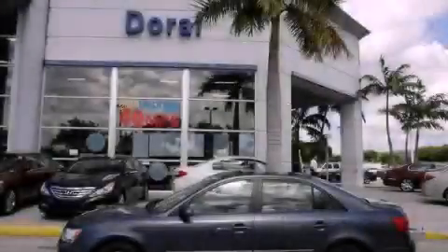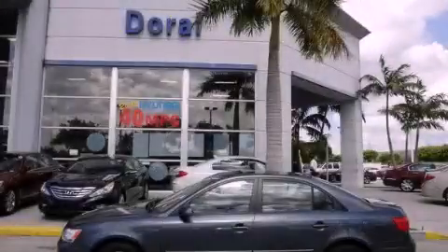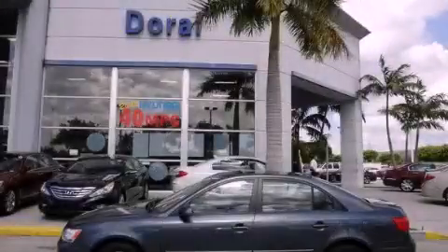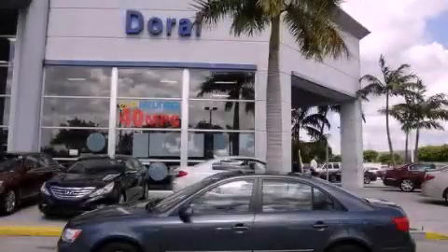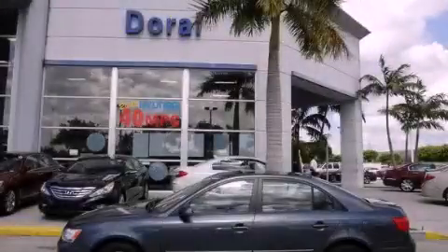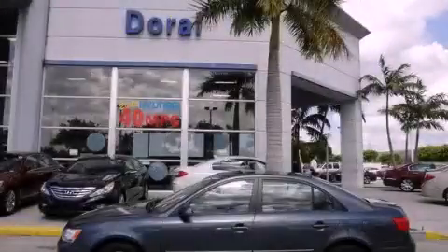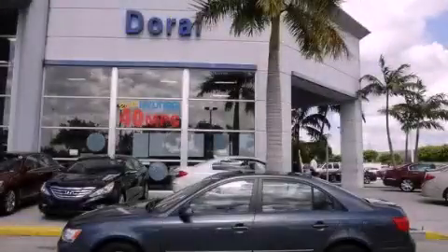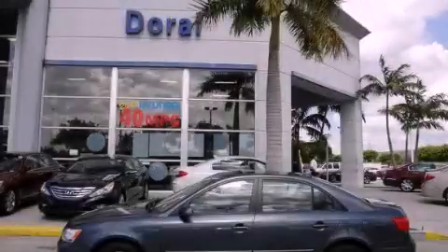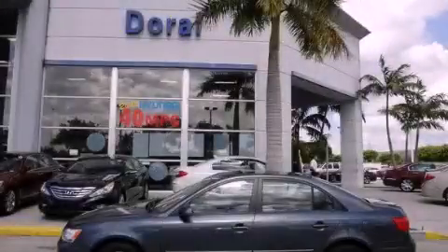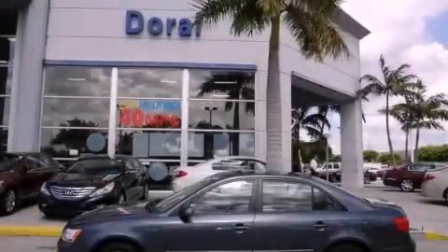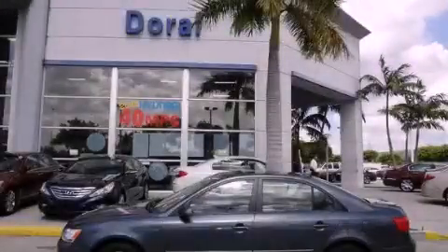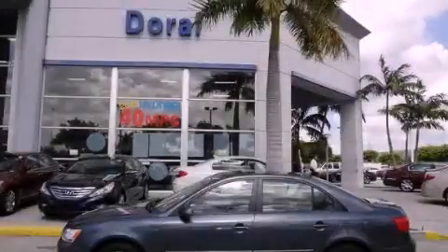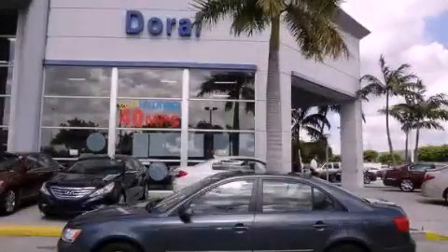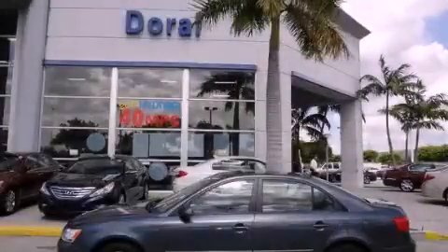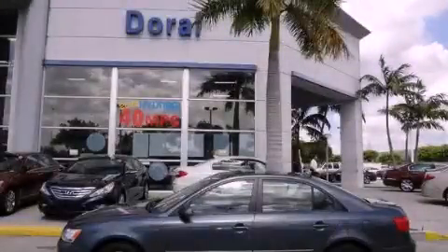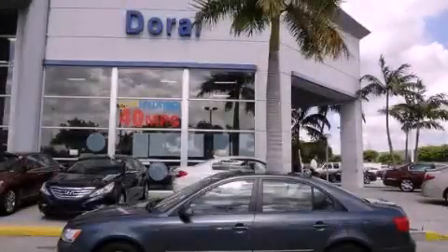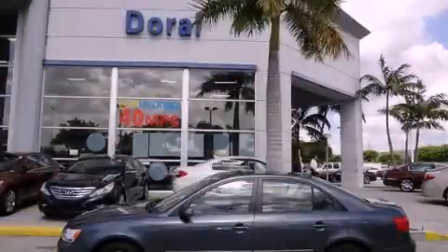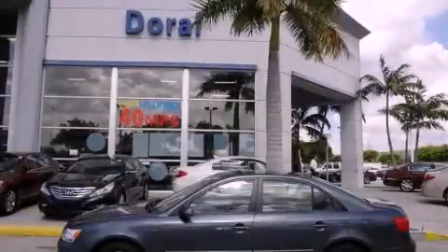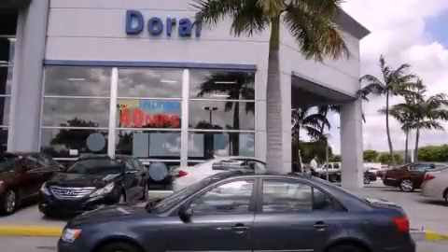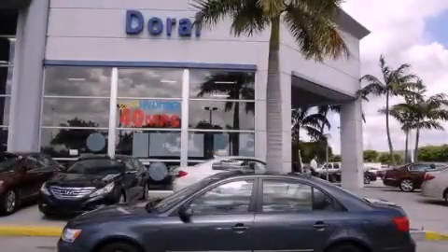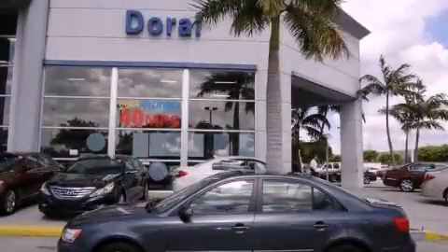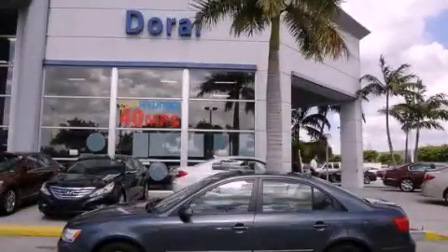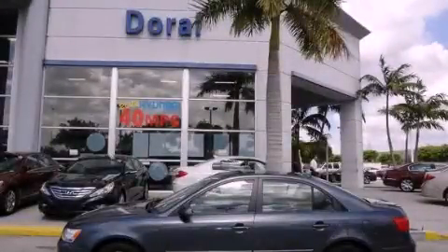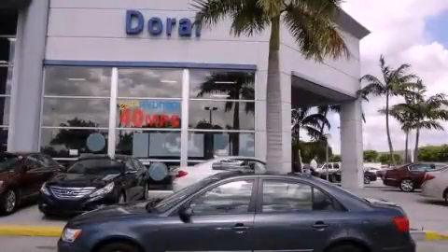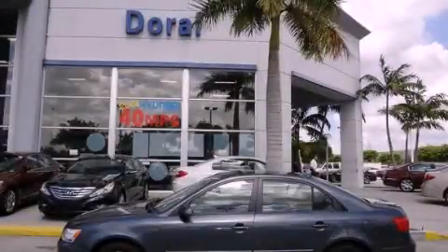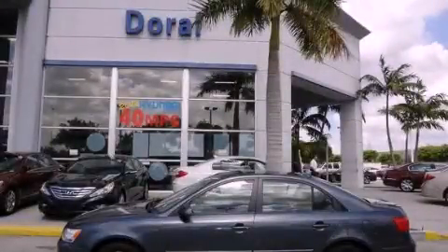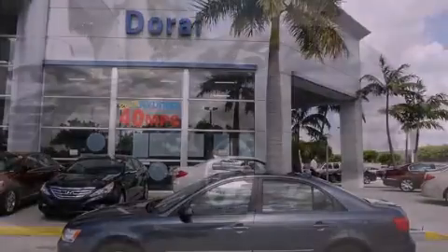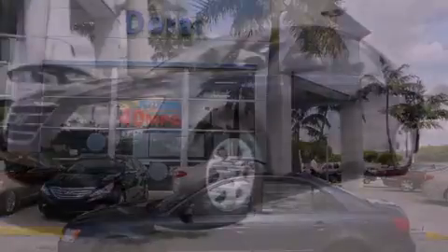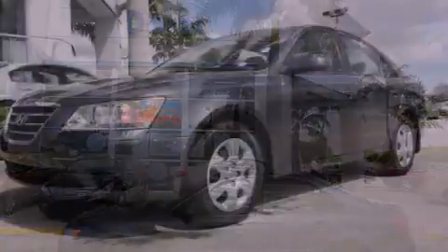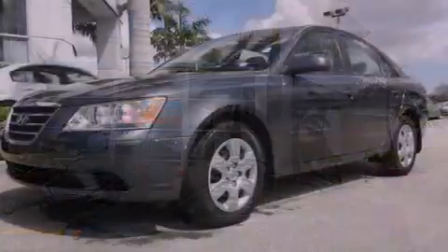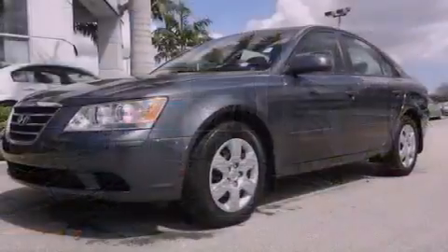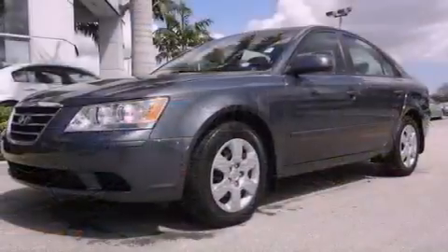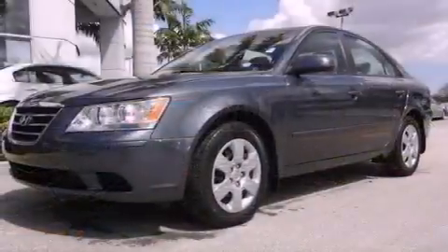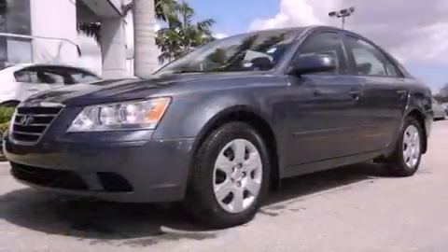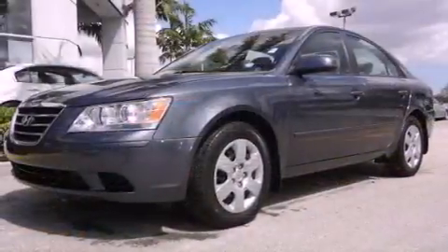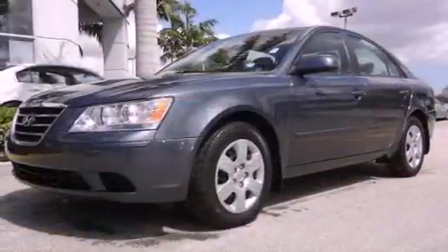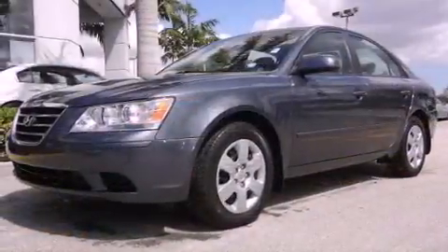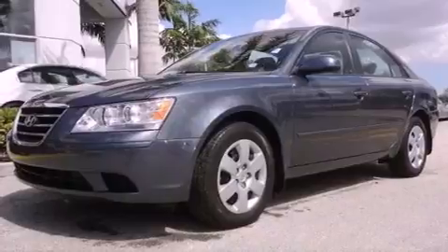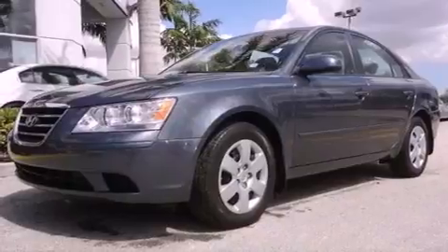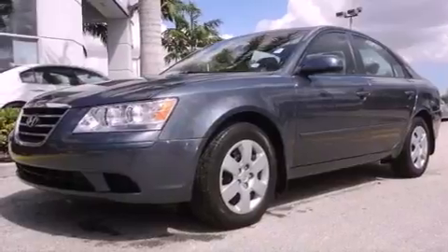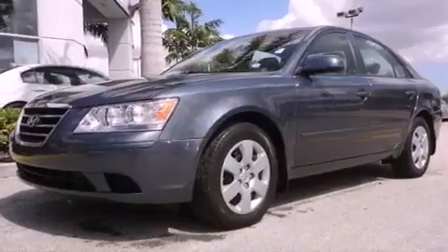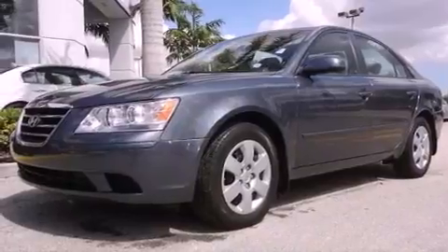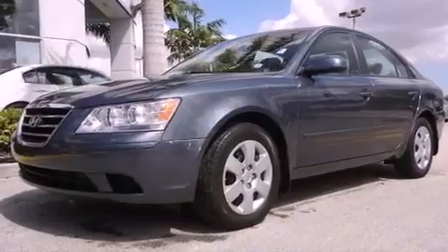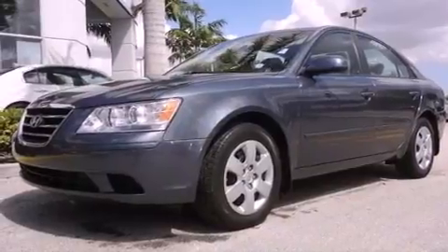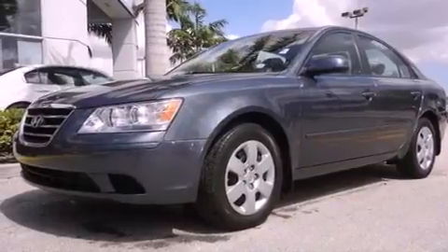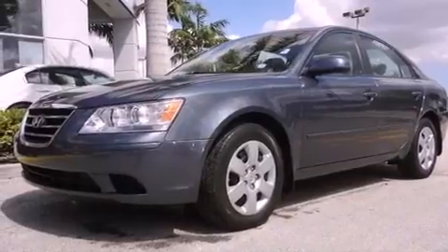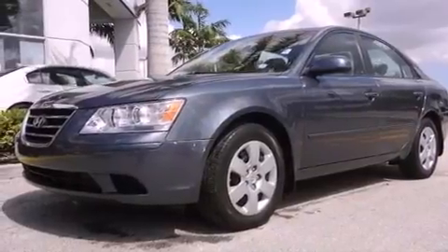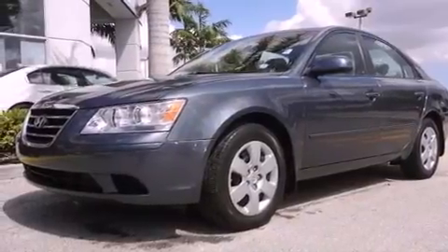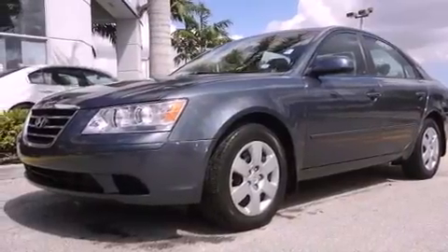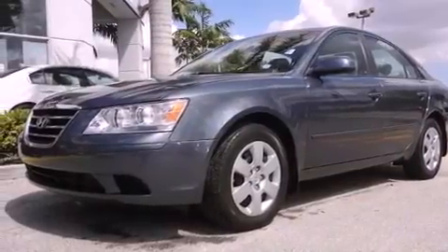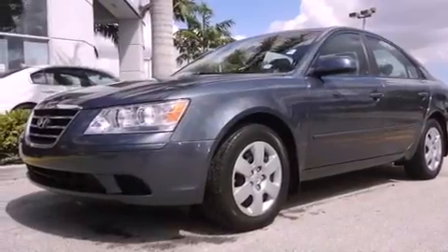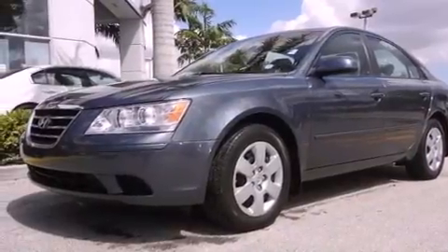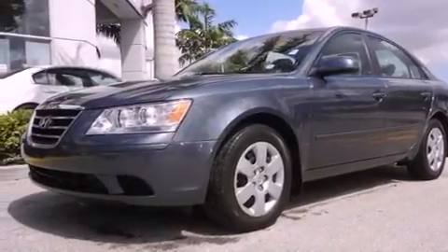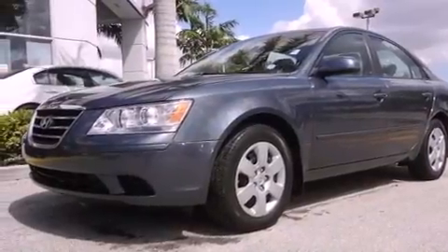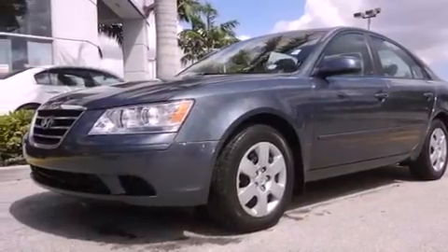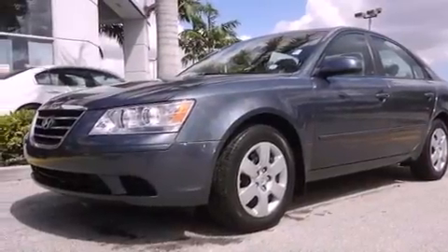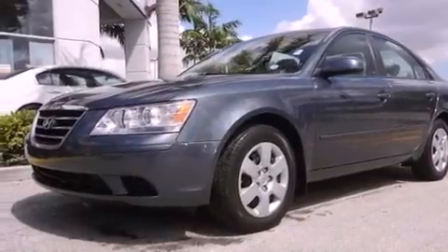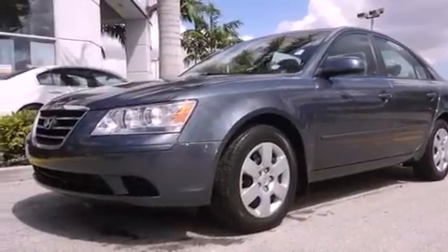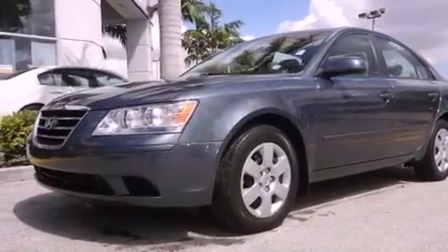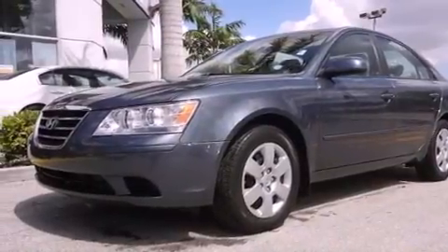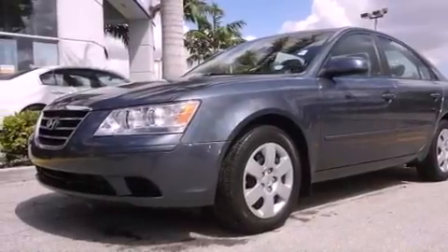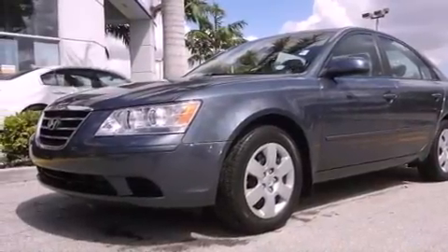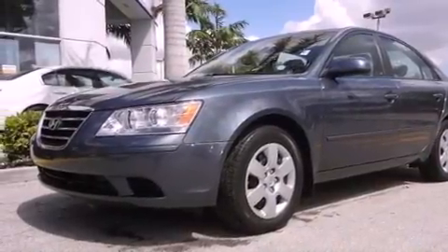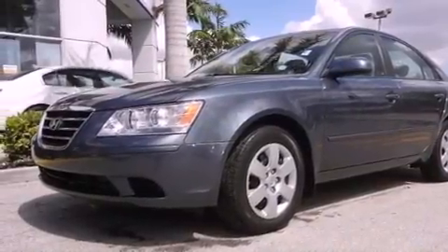This is a certified pre-owned 2010 Hyundai Sonata. It features a four-cylinder engine and an automatic transmission.